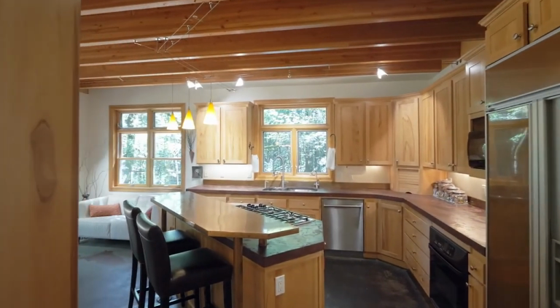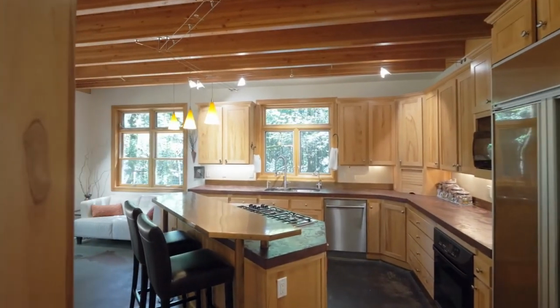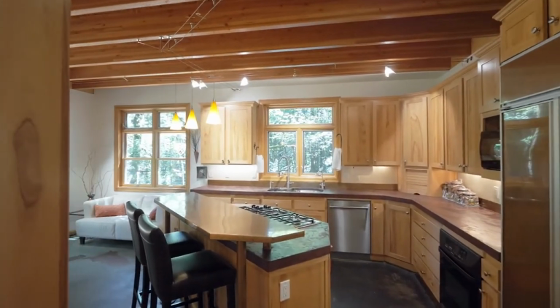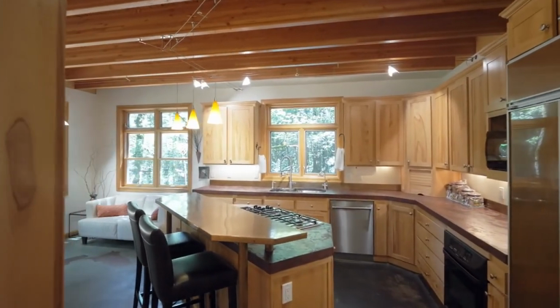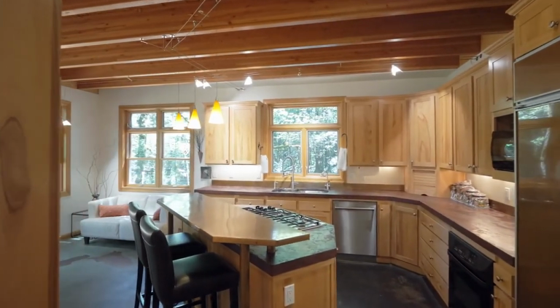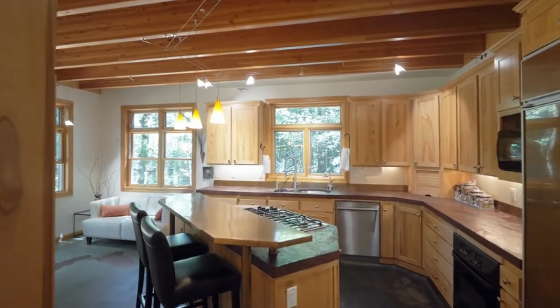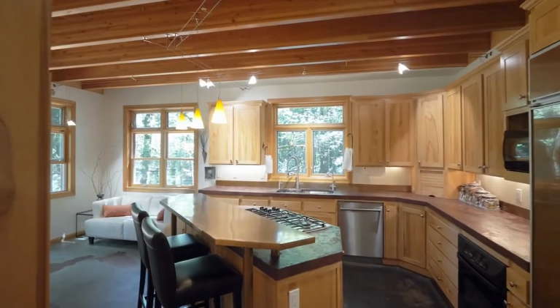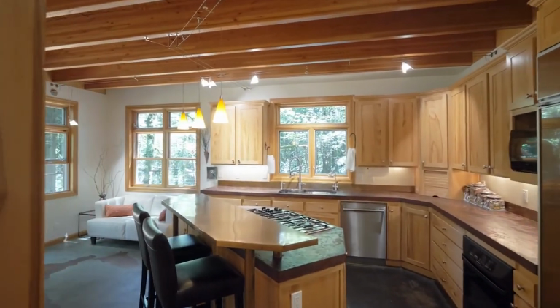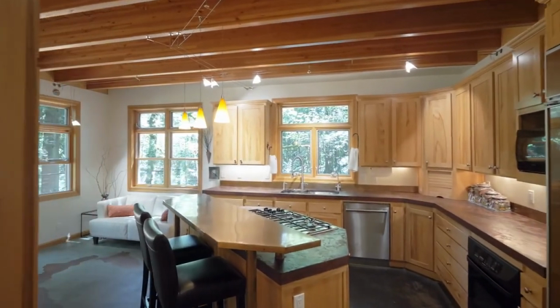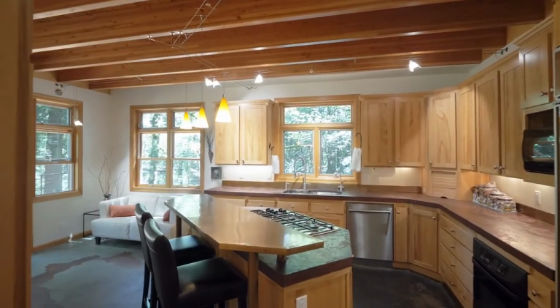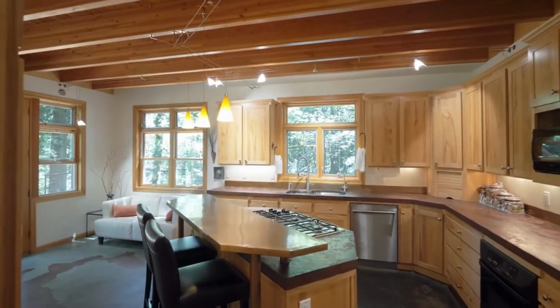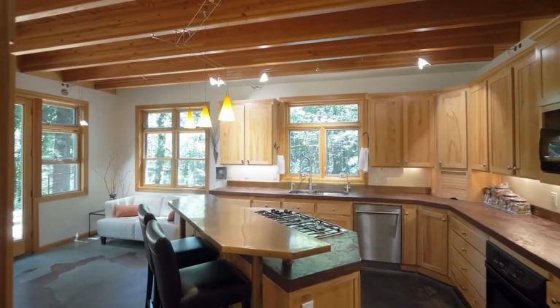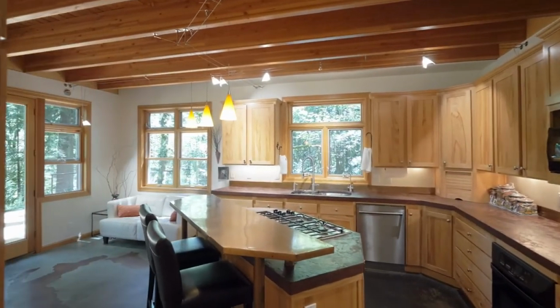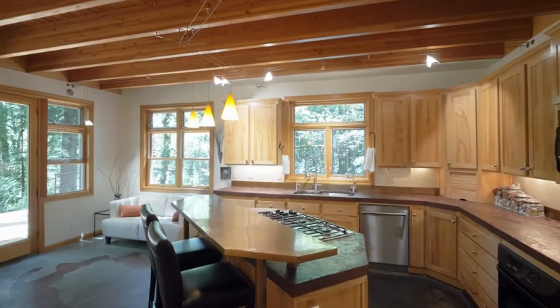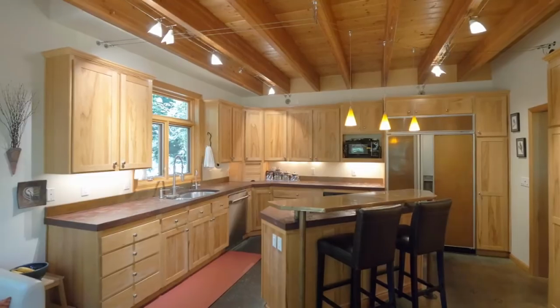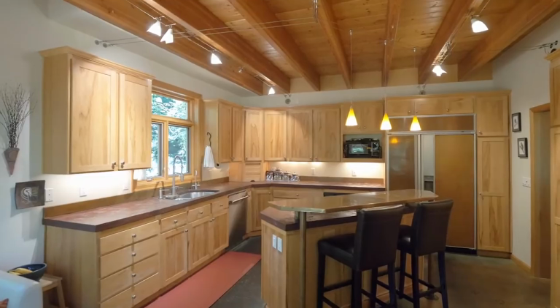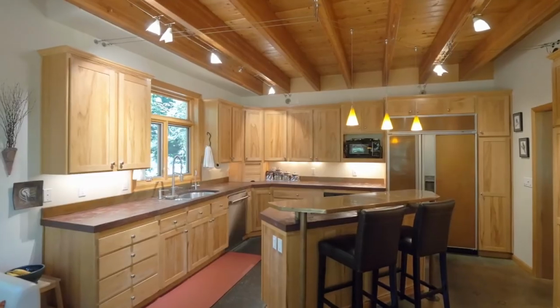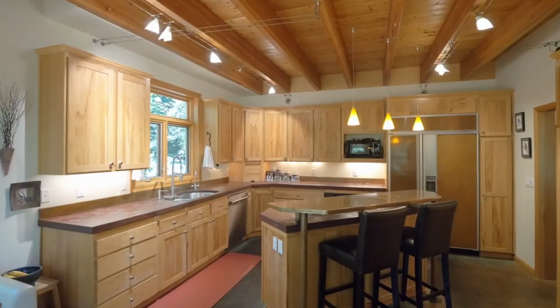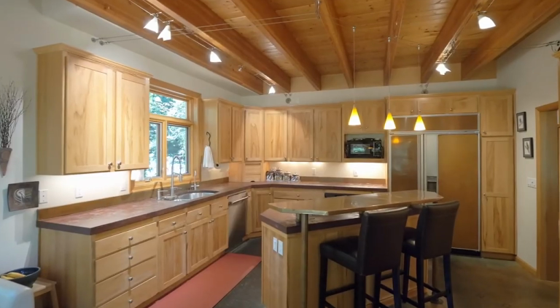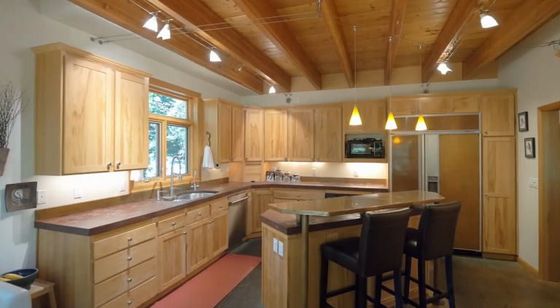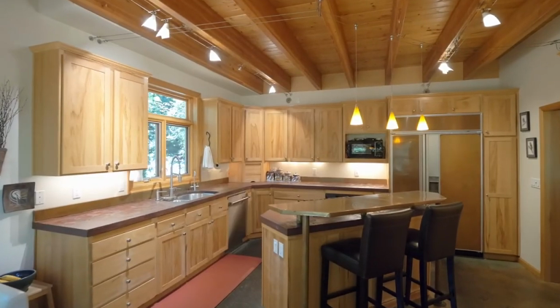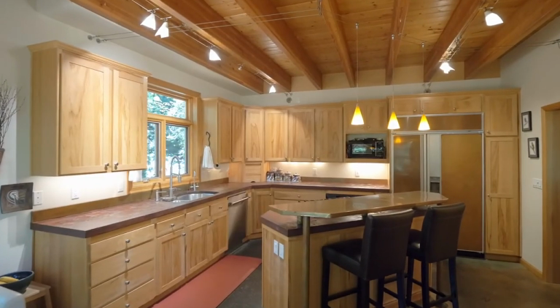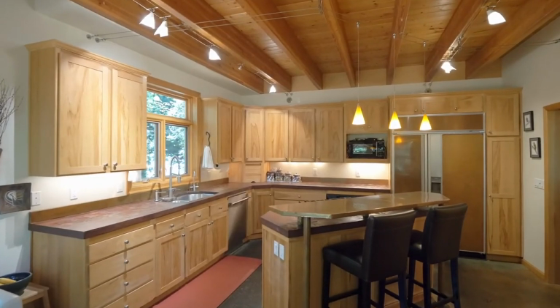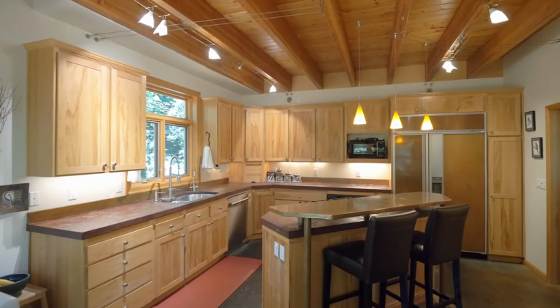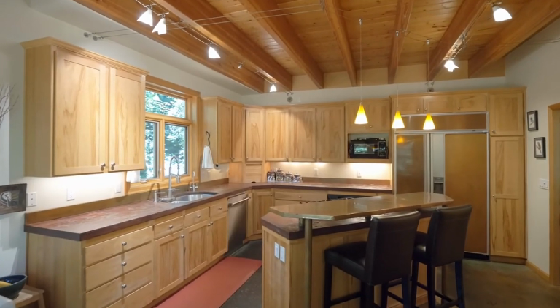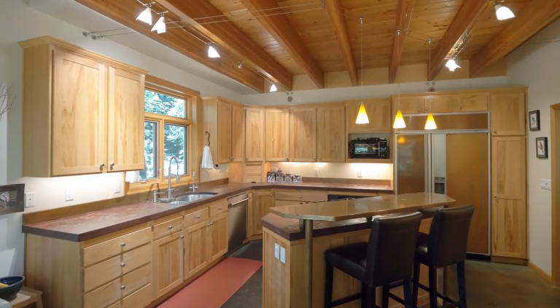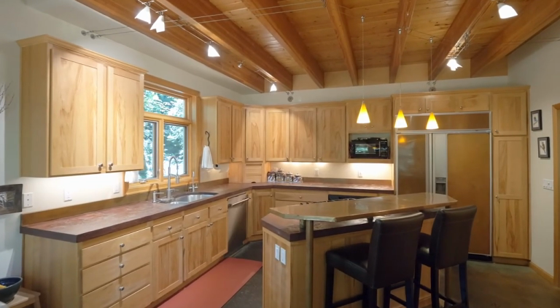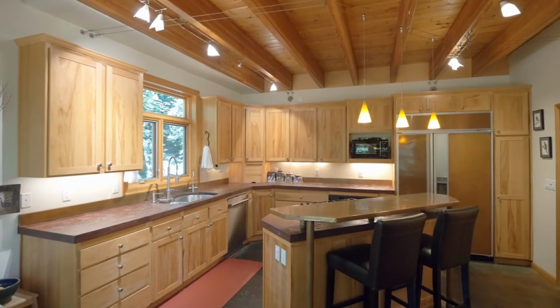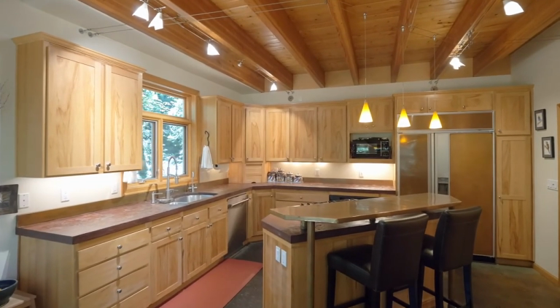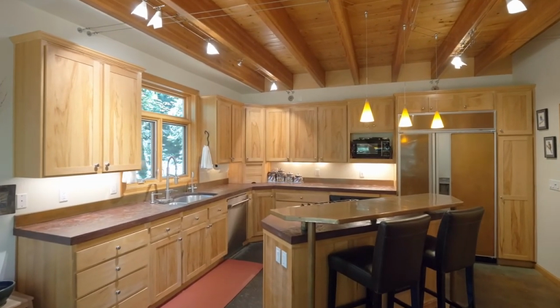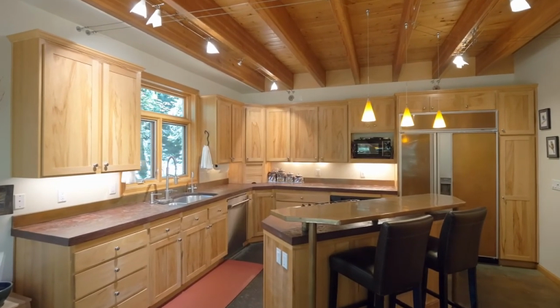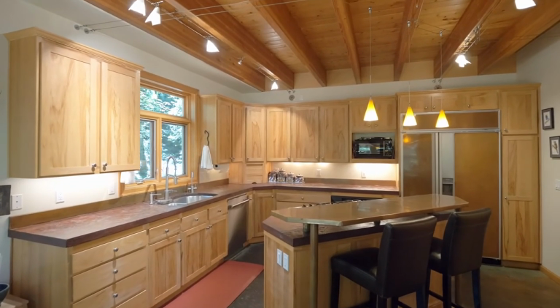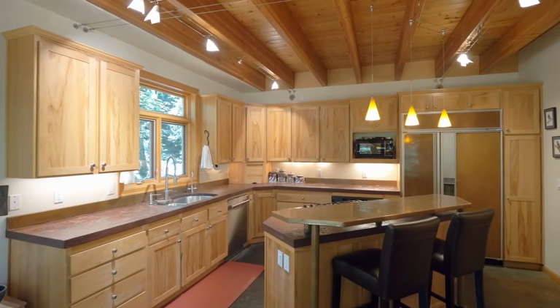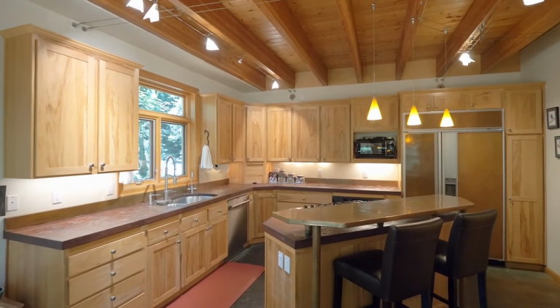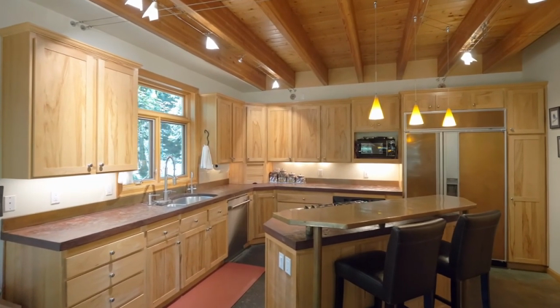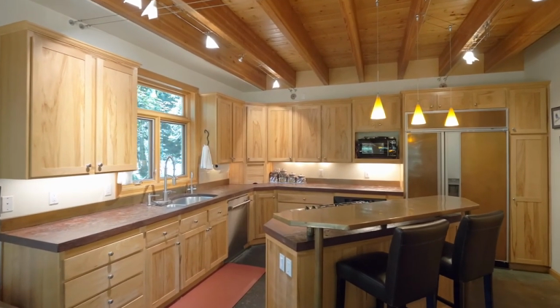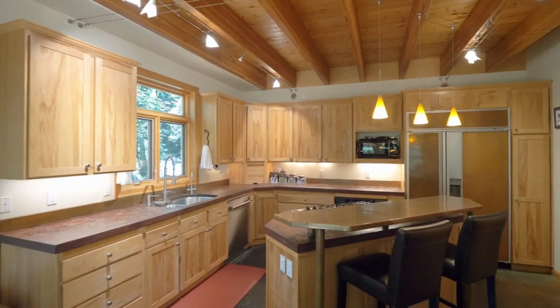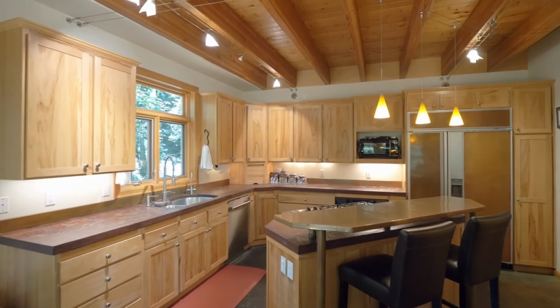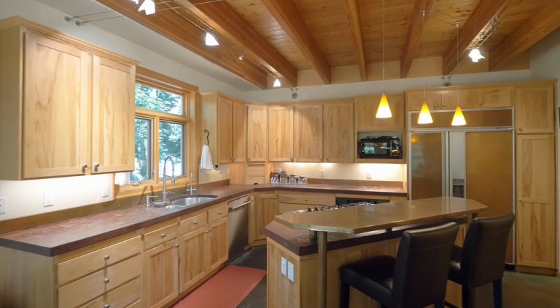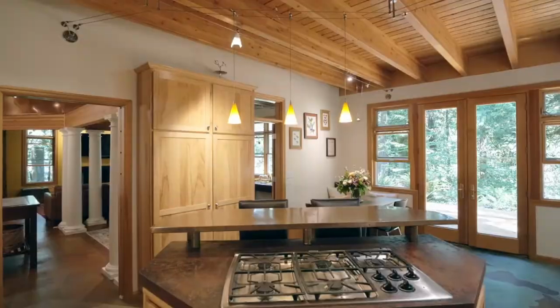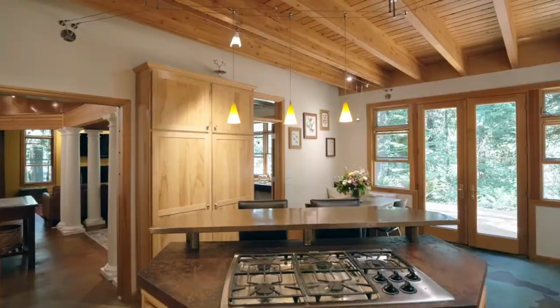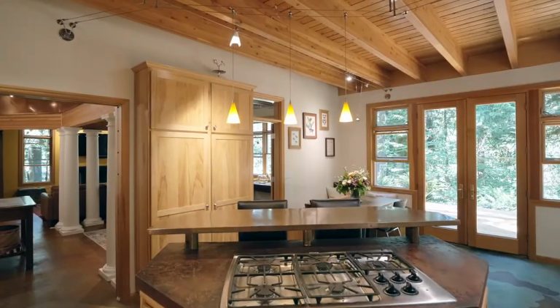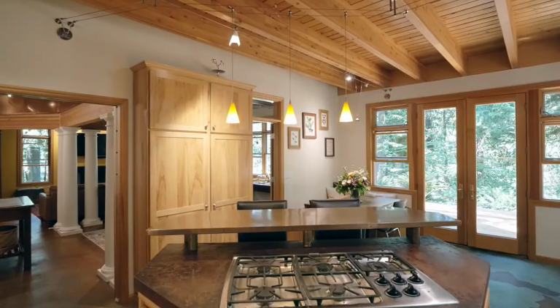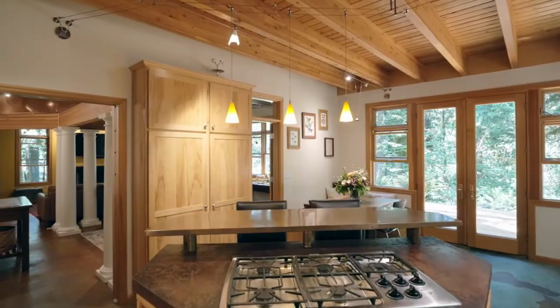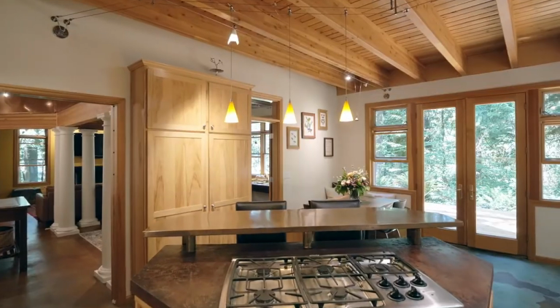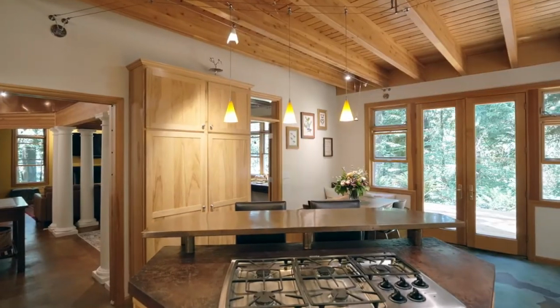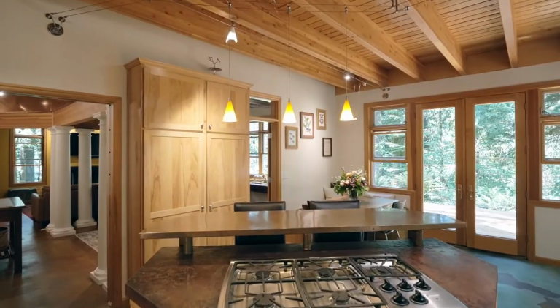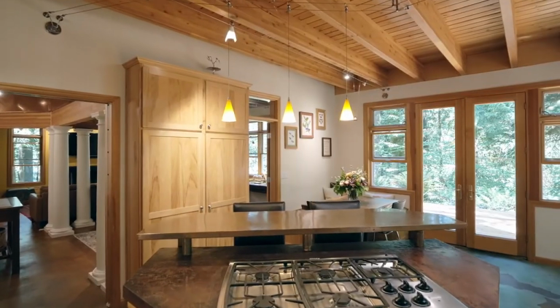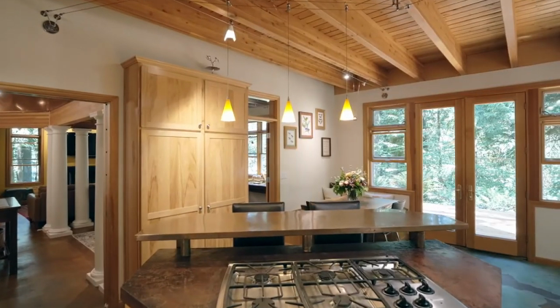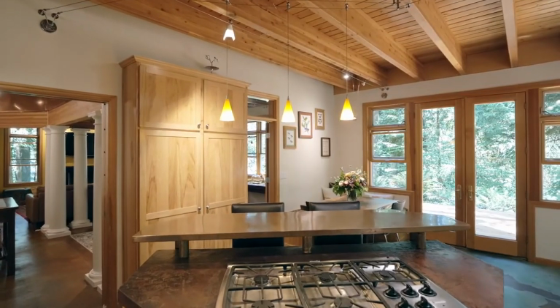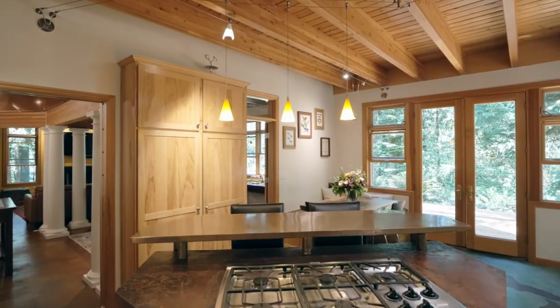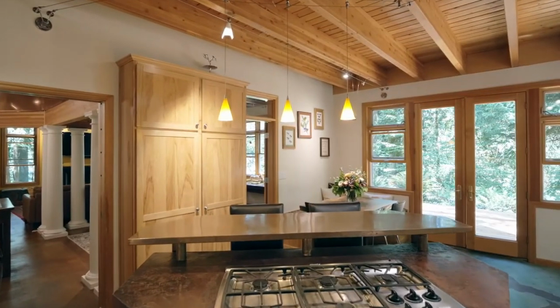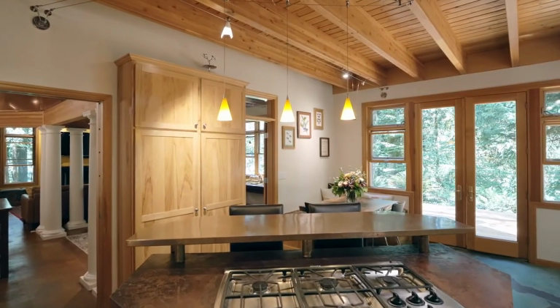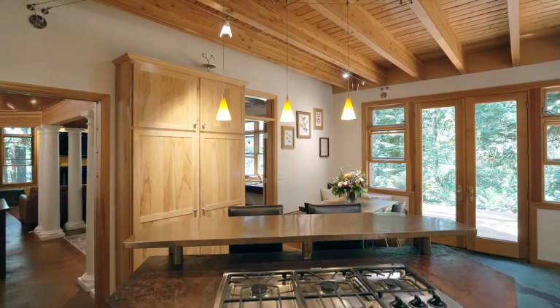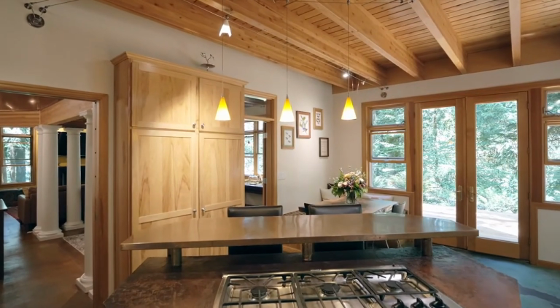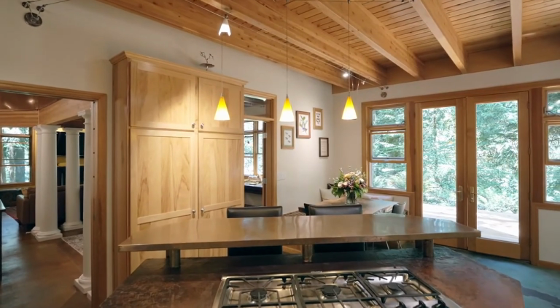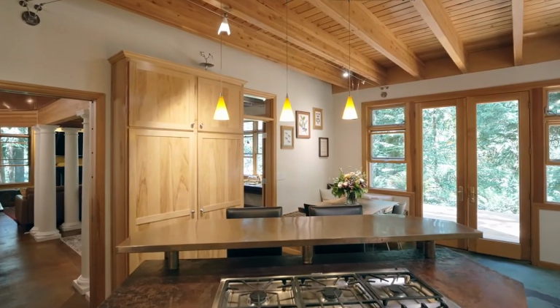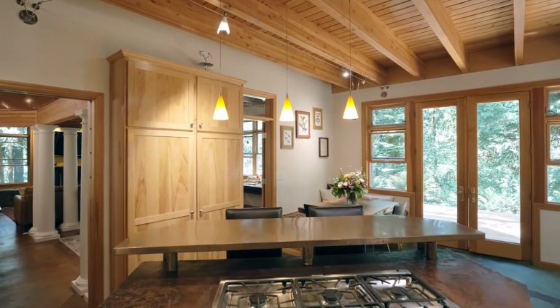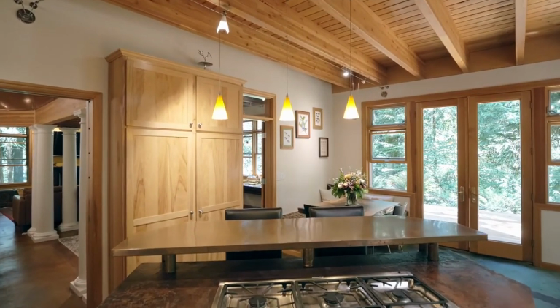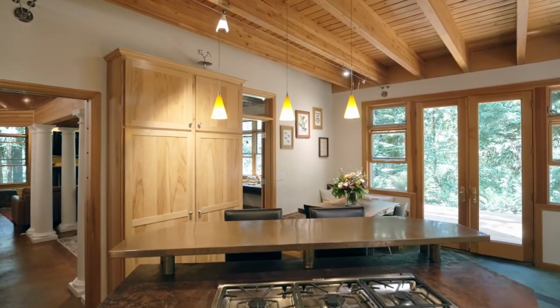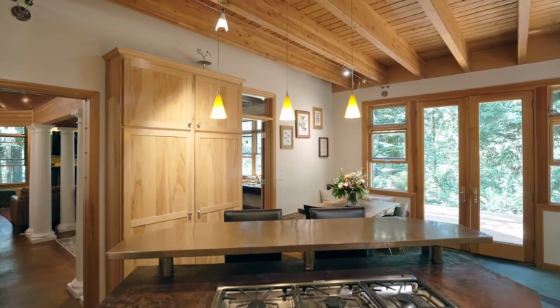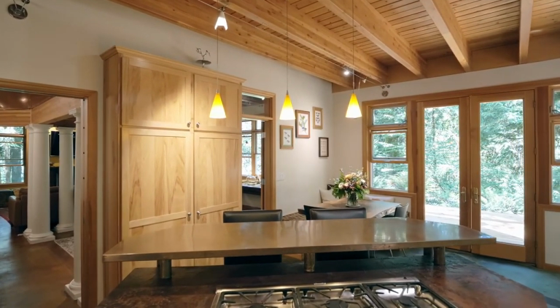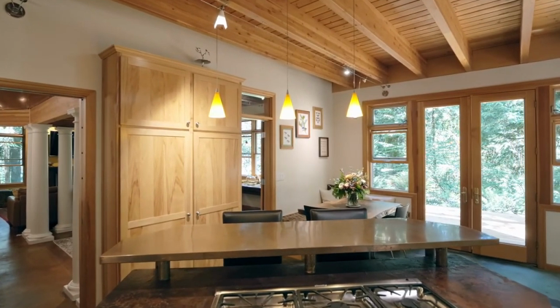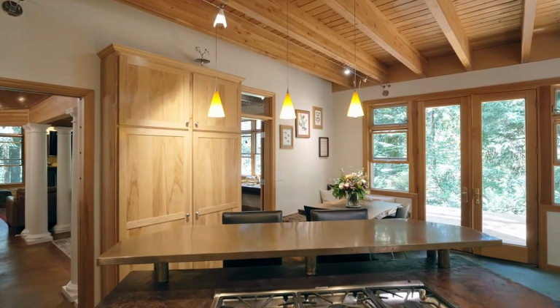The one-of-a-kind high-end kitchen features custom floors, a heated island, and an abundance of counter space.